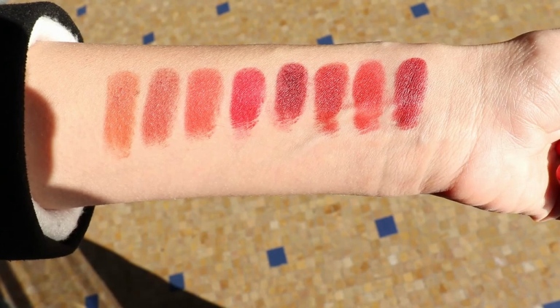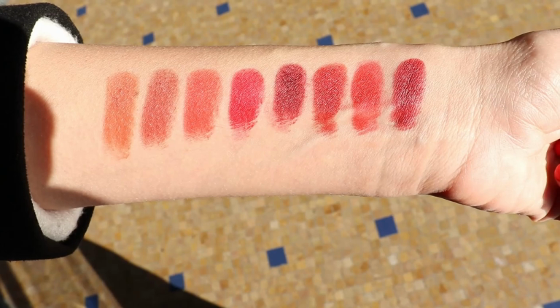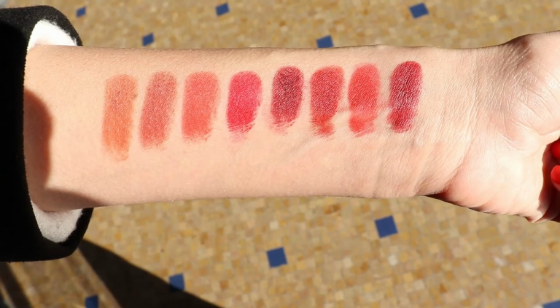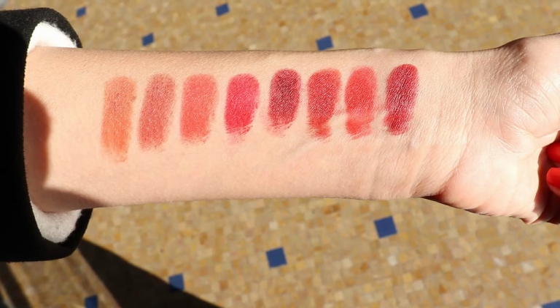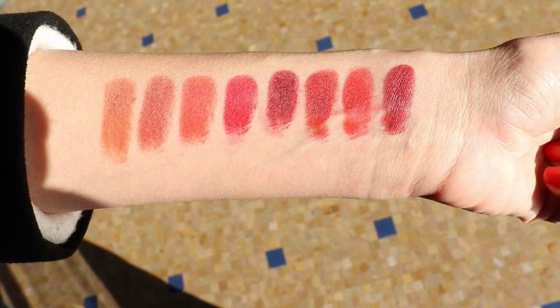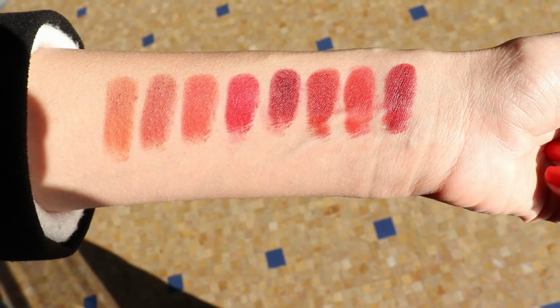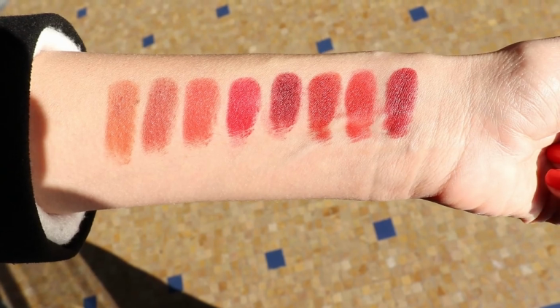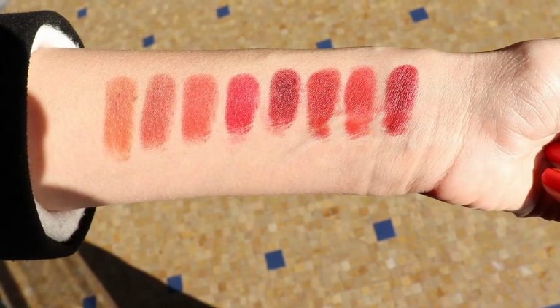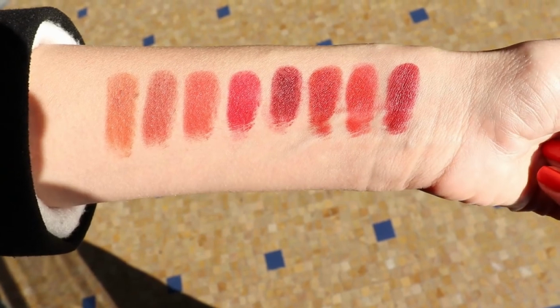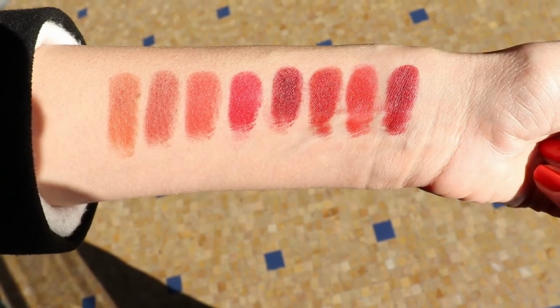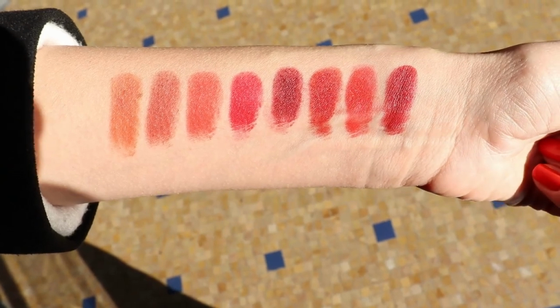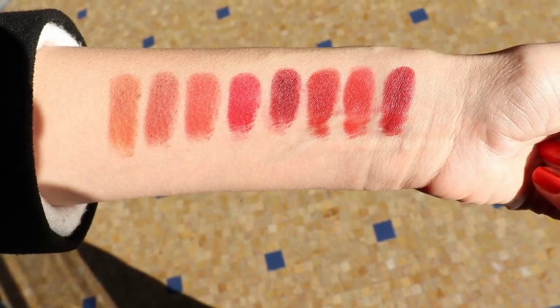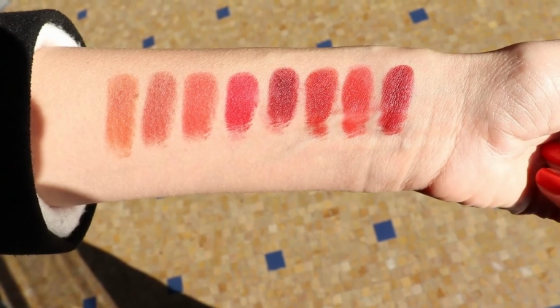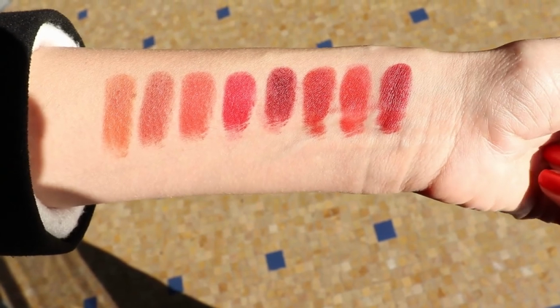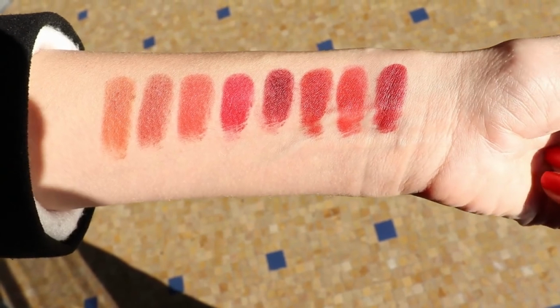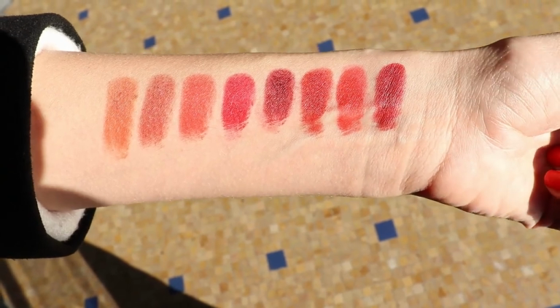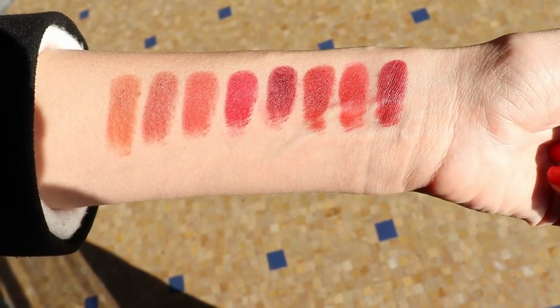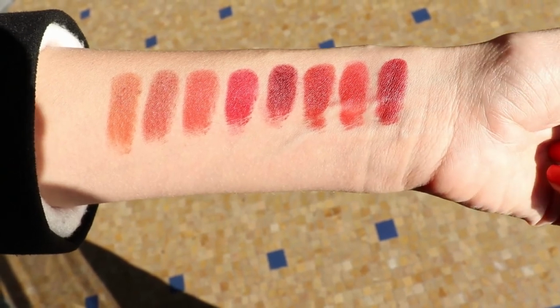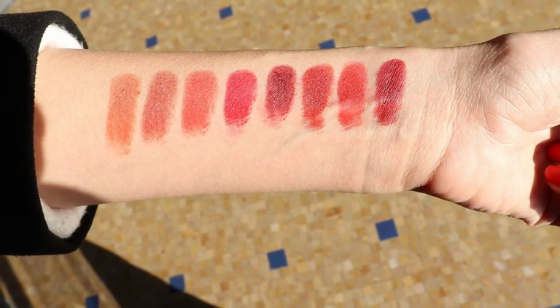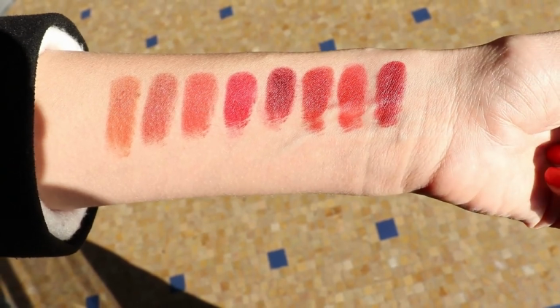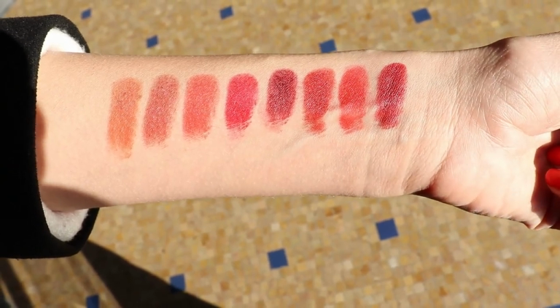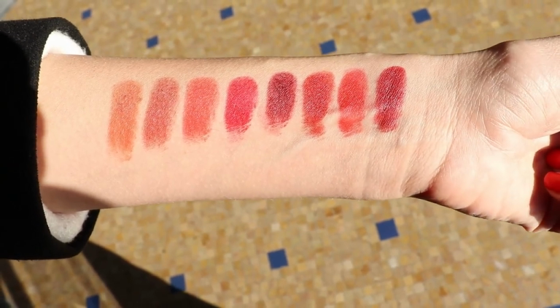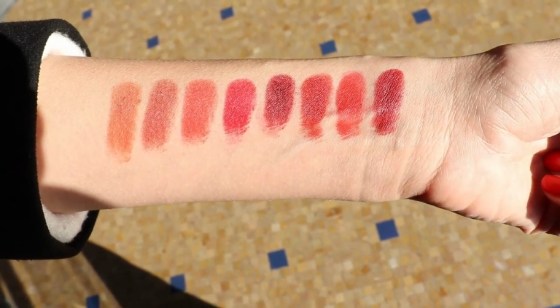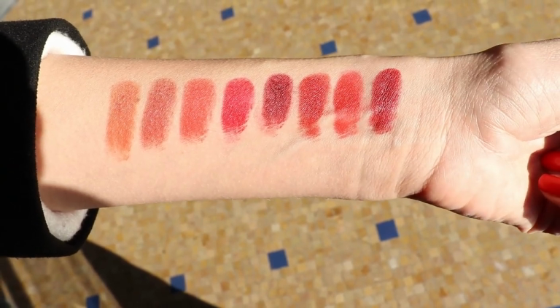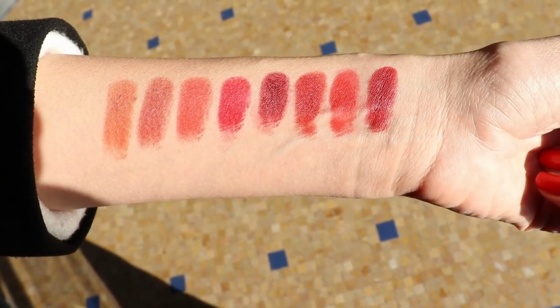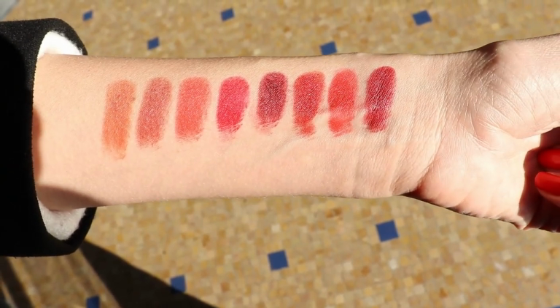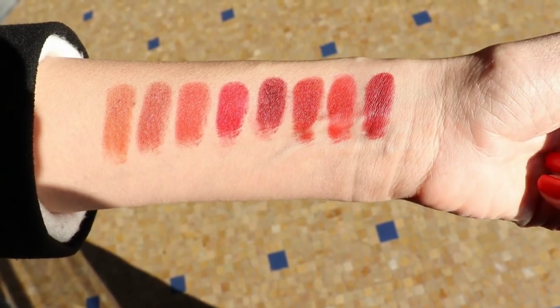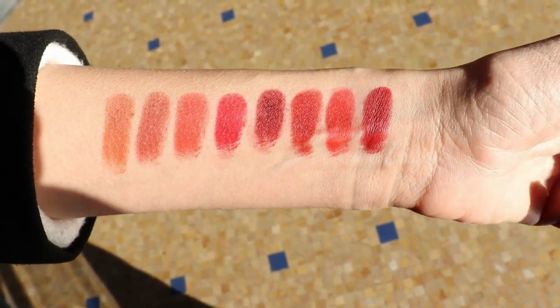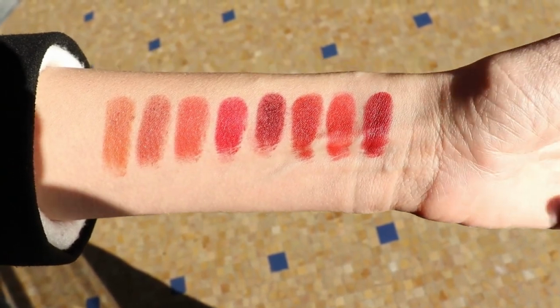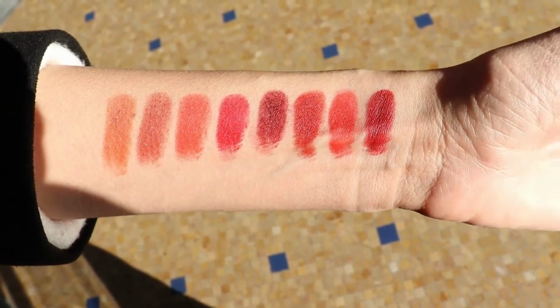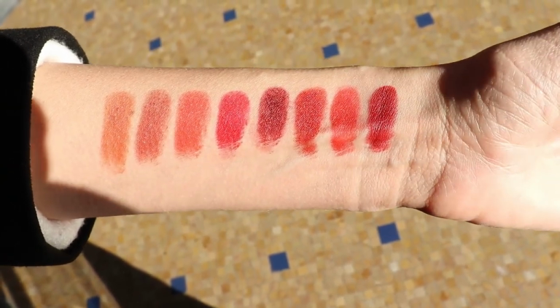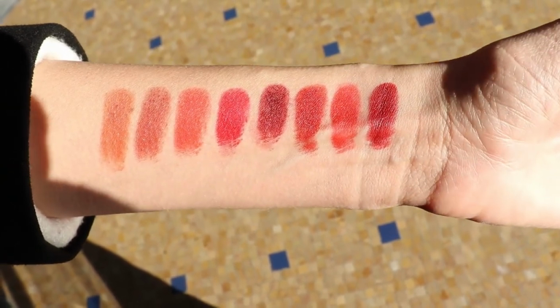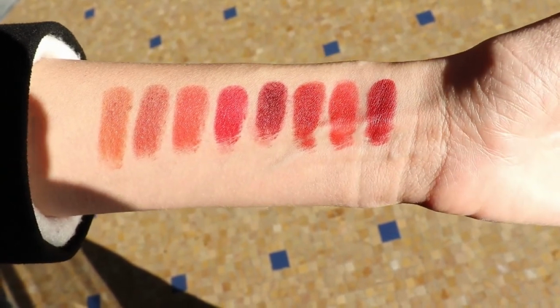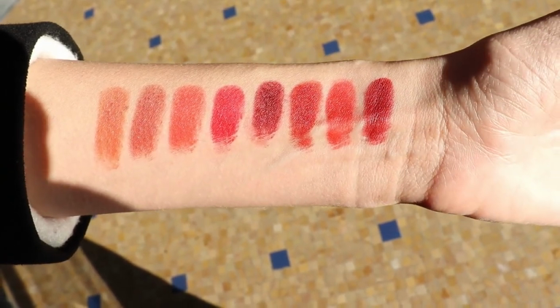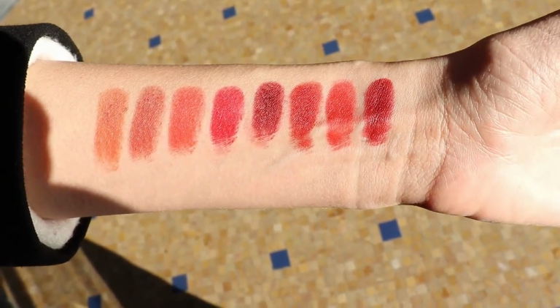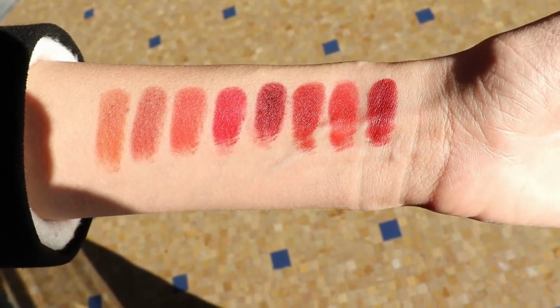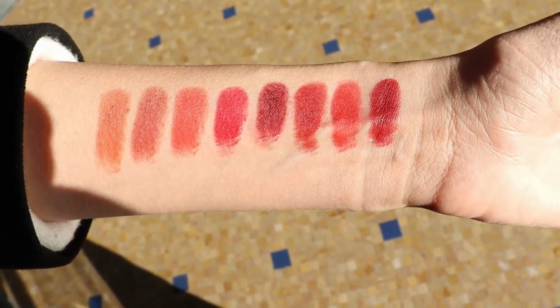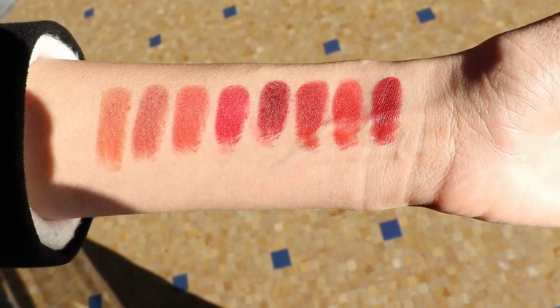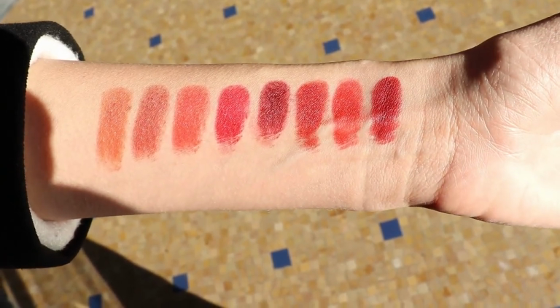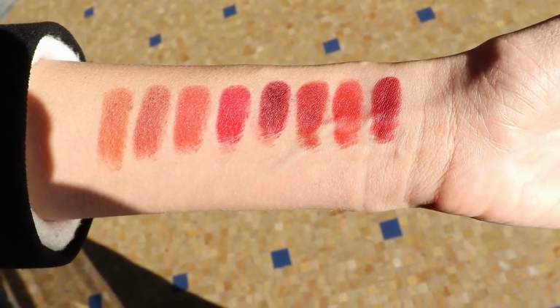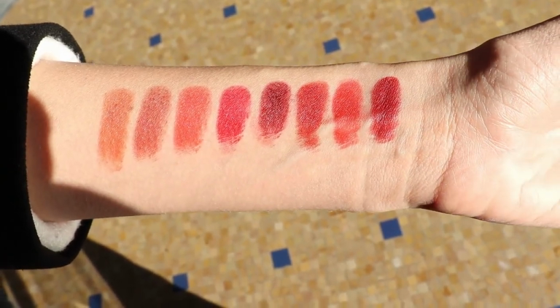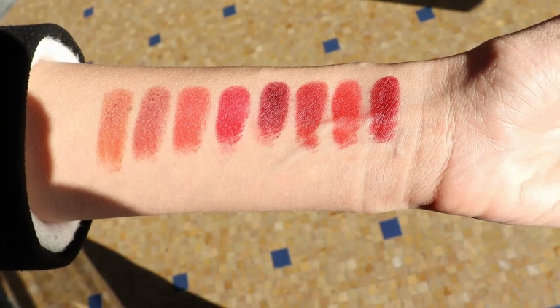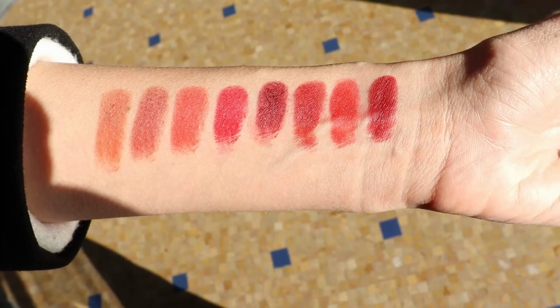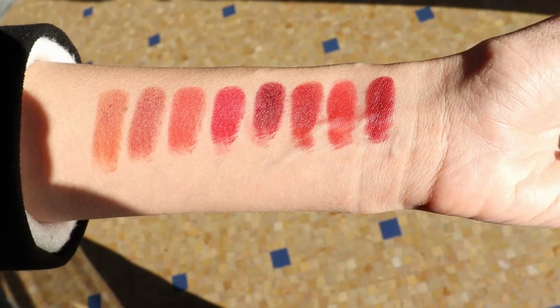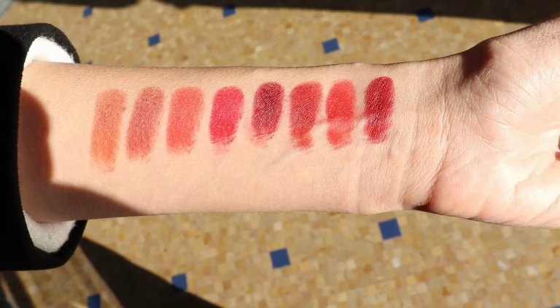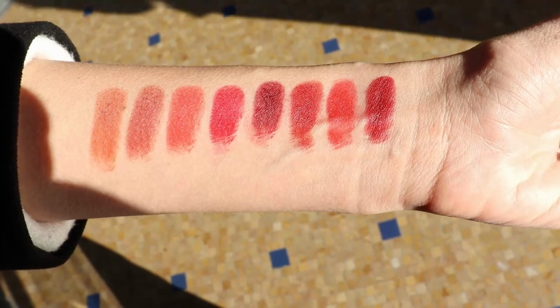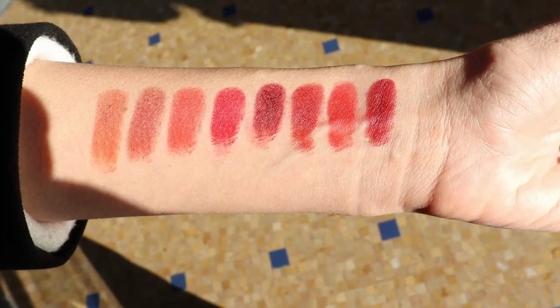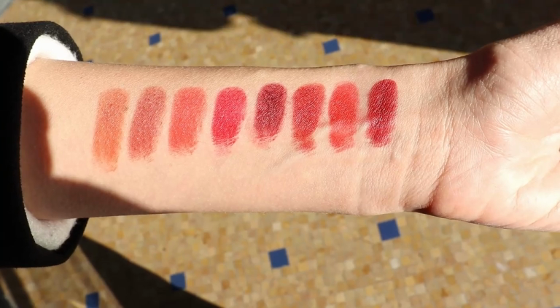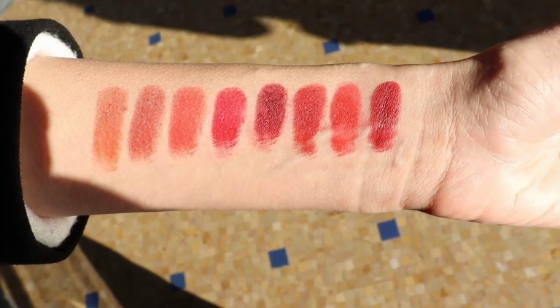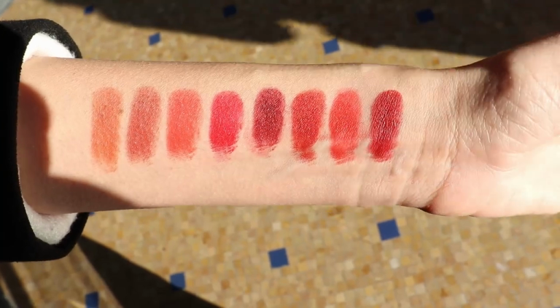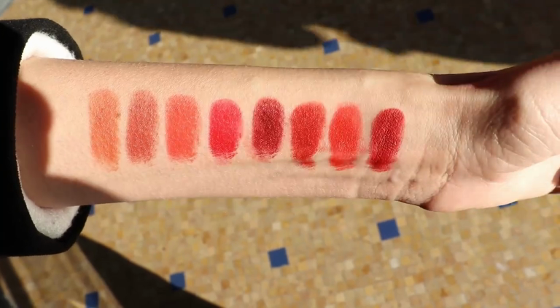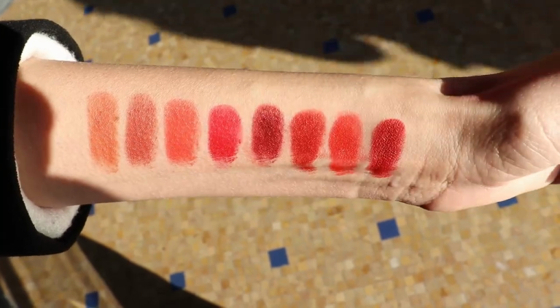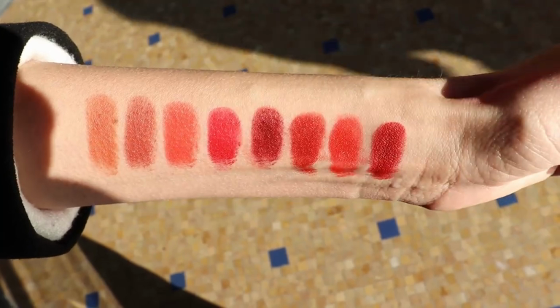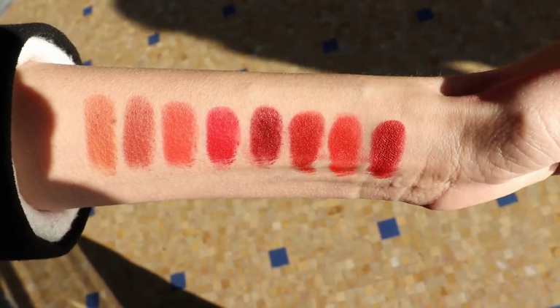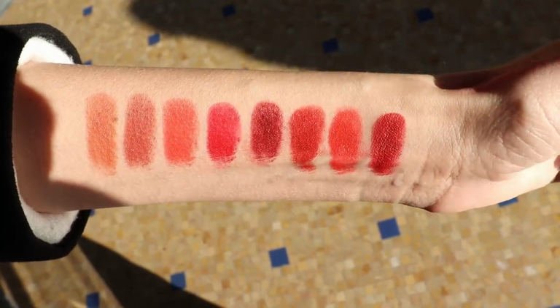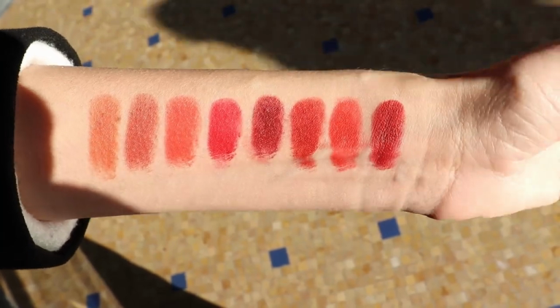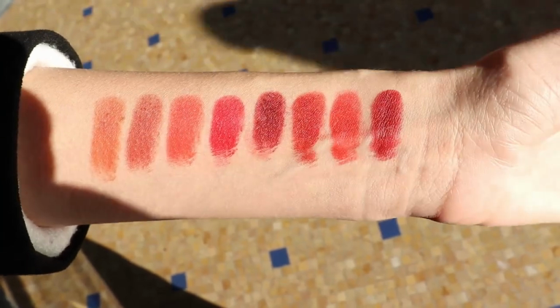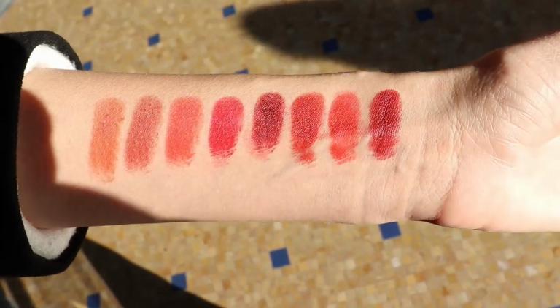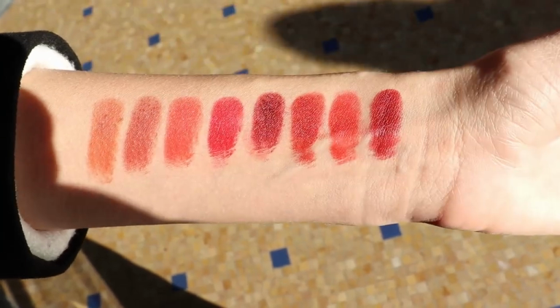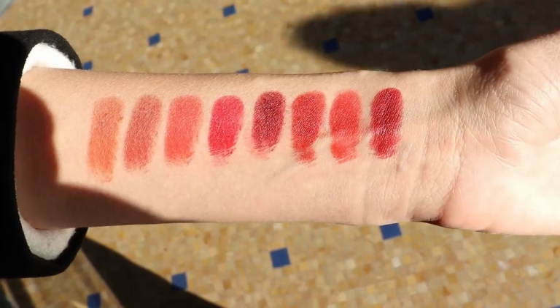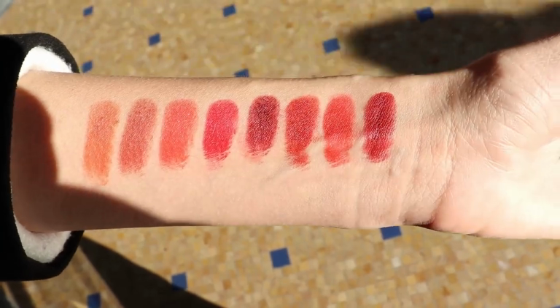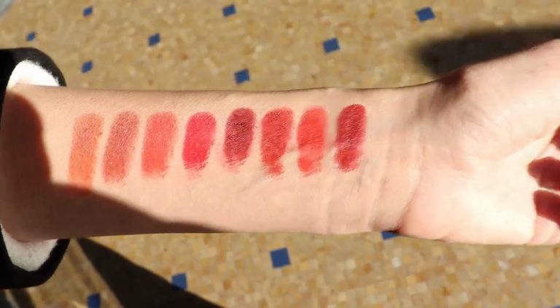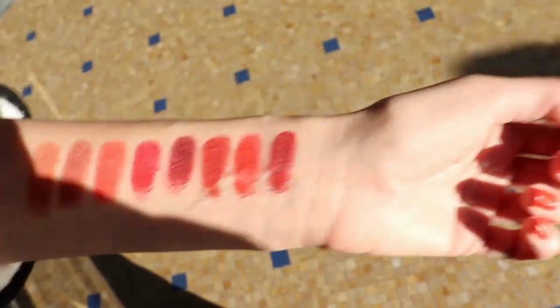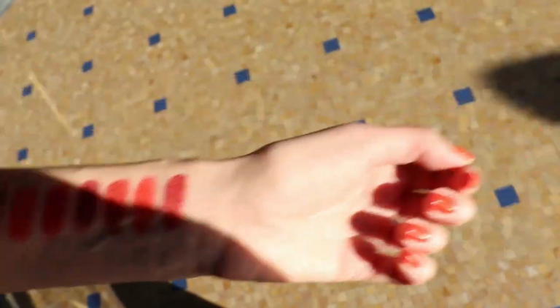Here you can see all of the colors in direct sunlight. I just thought it would be interesting to see how they also look in the sunshine.